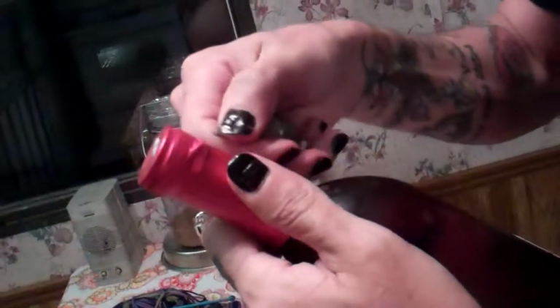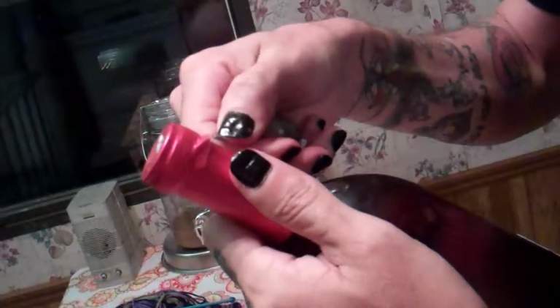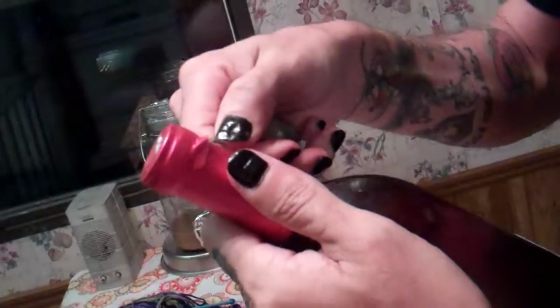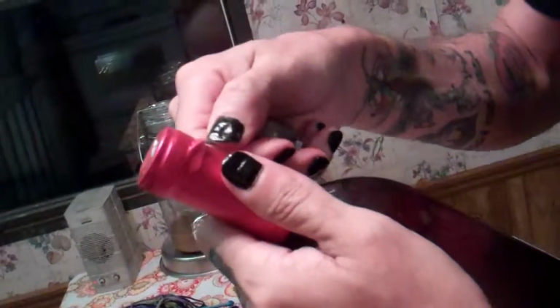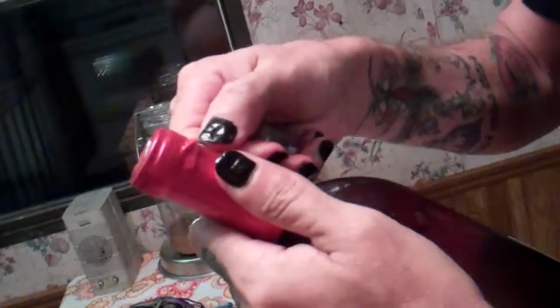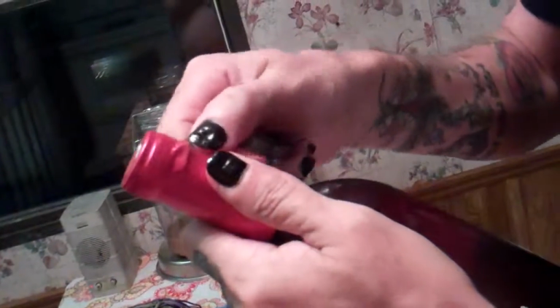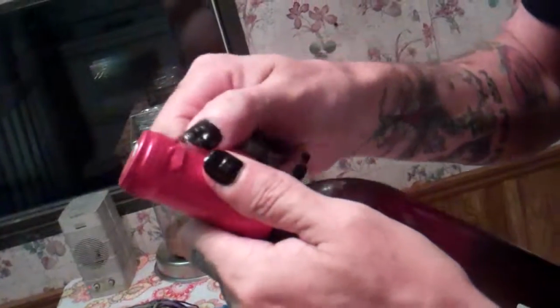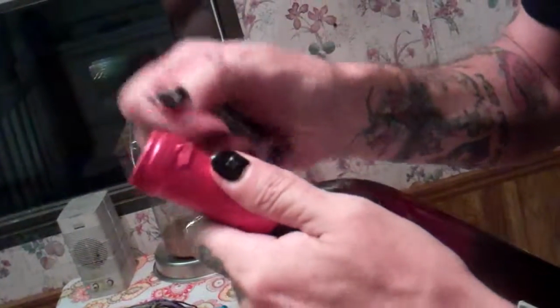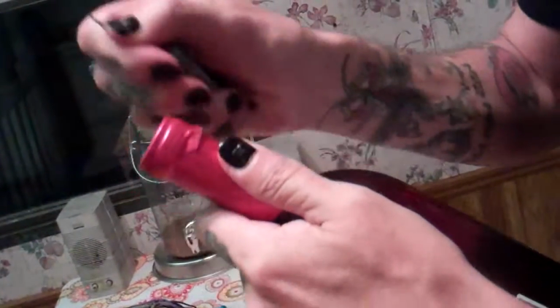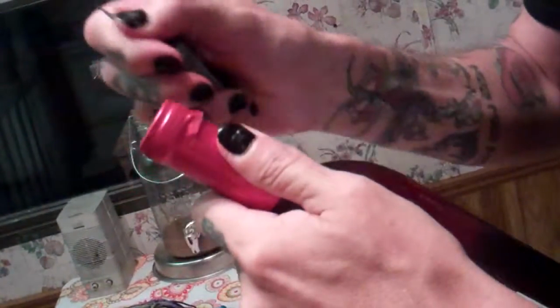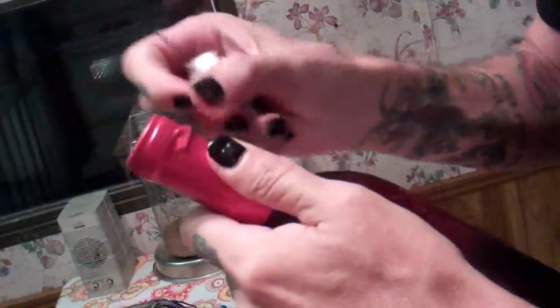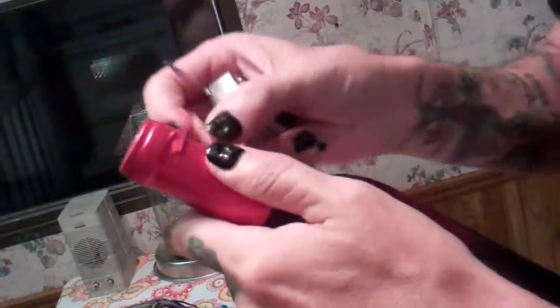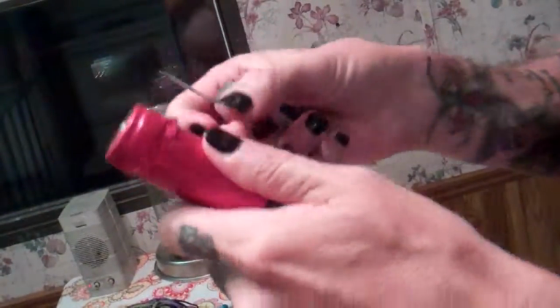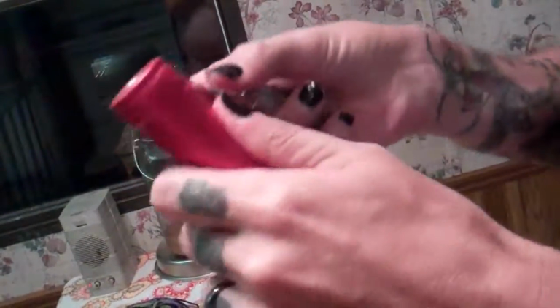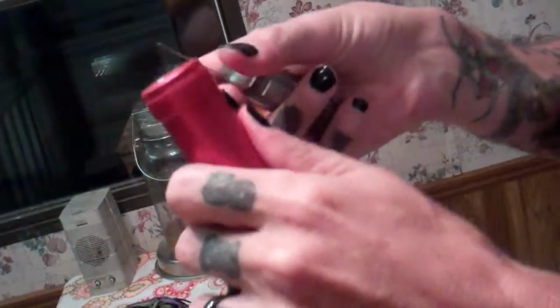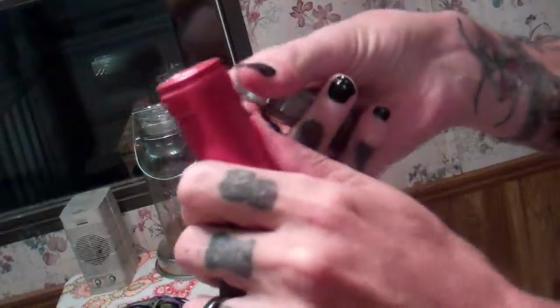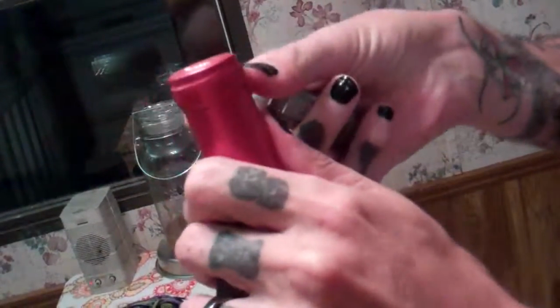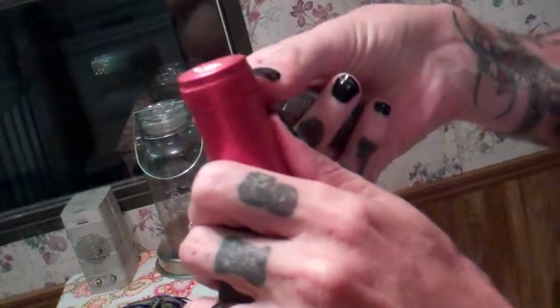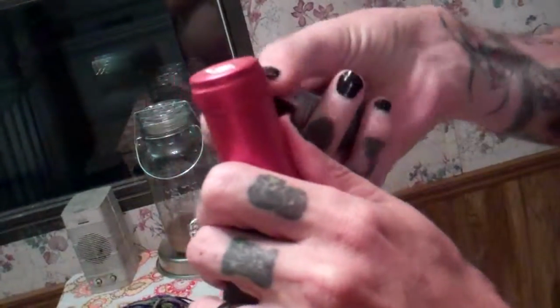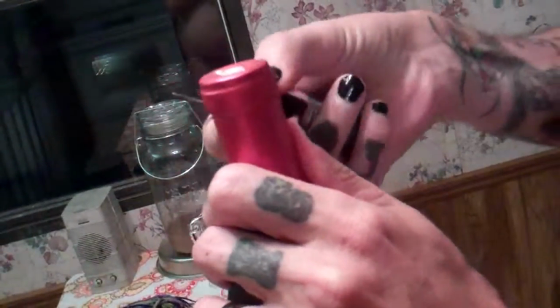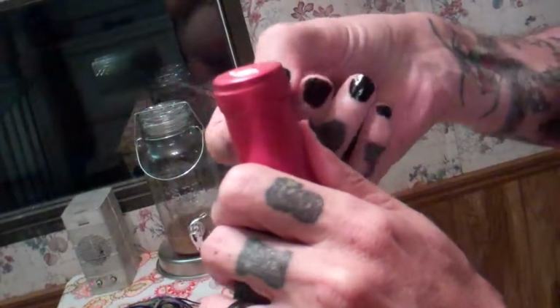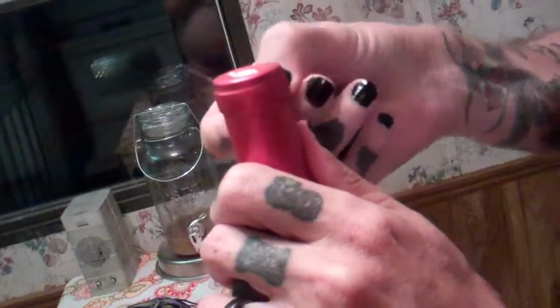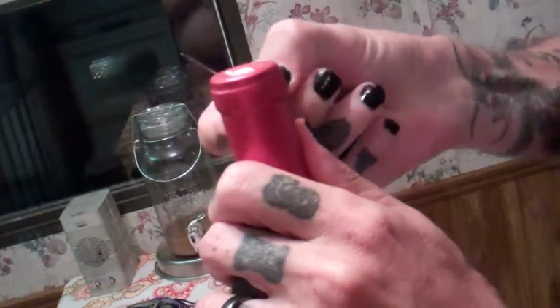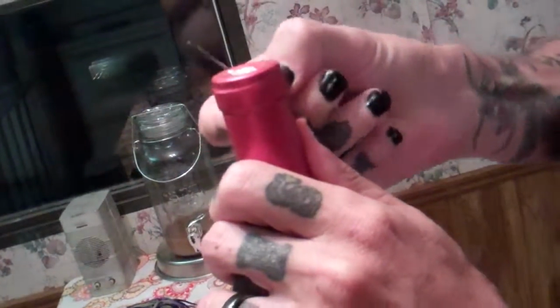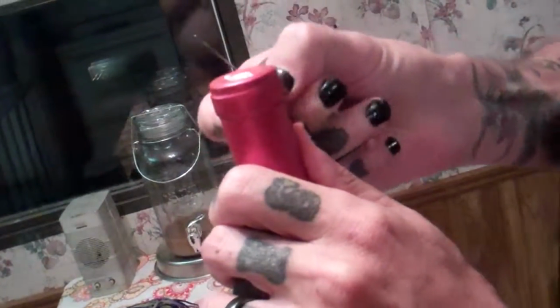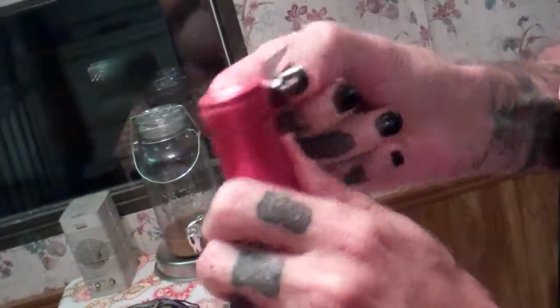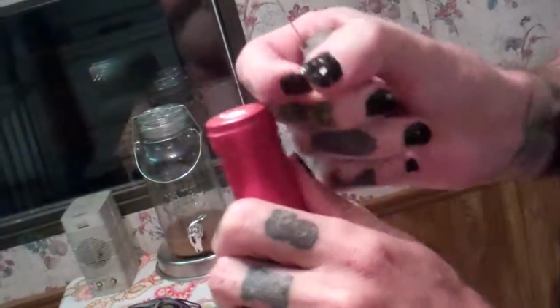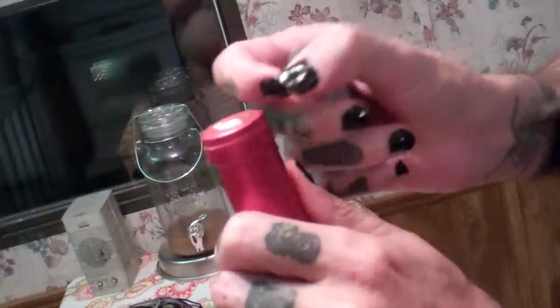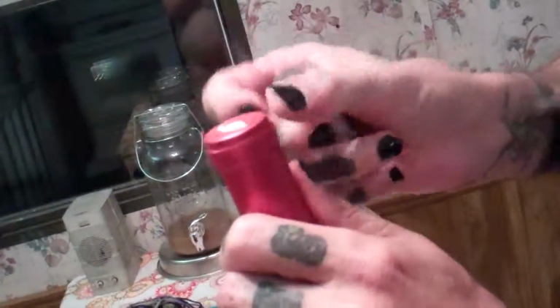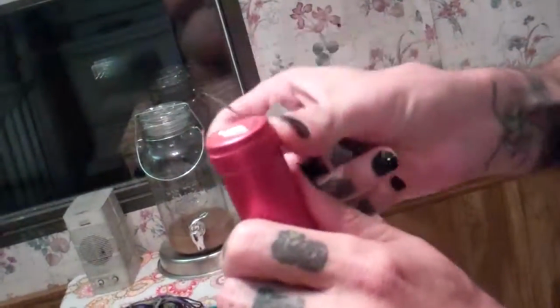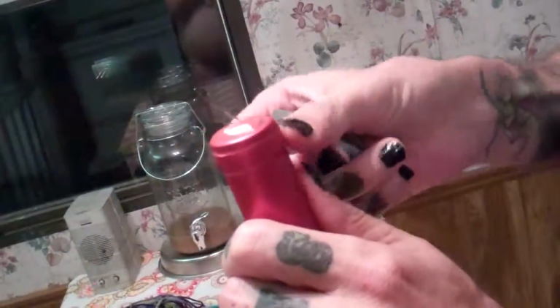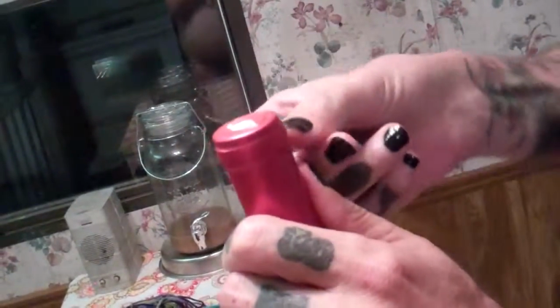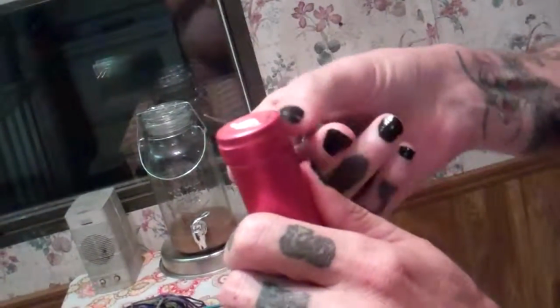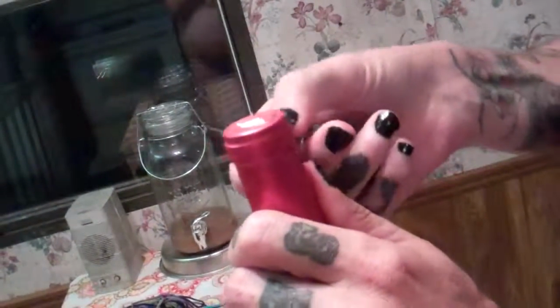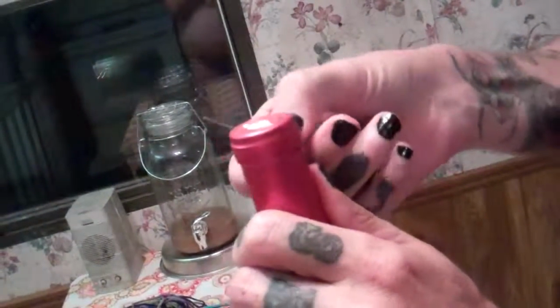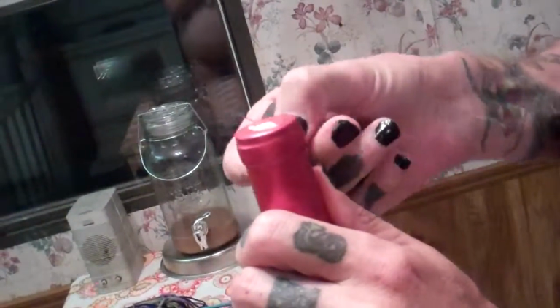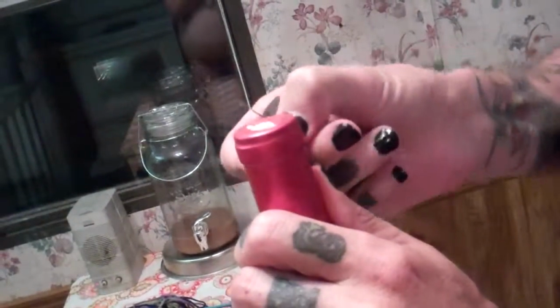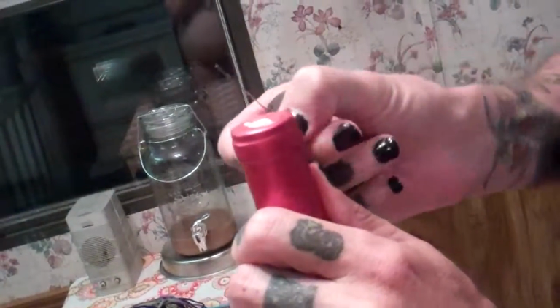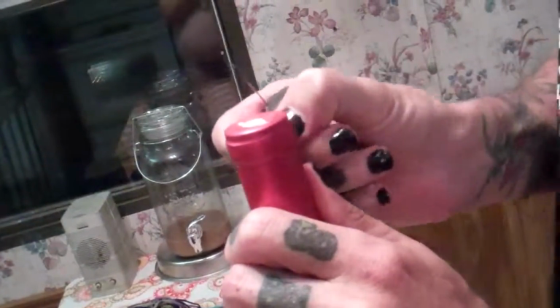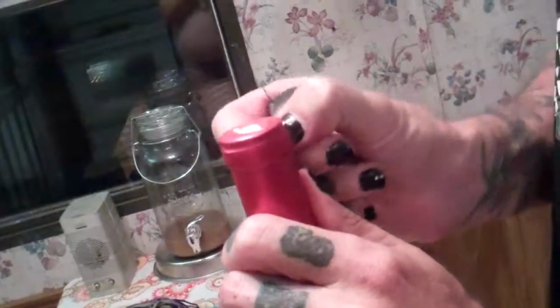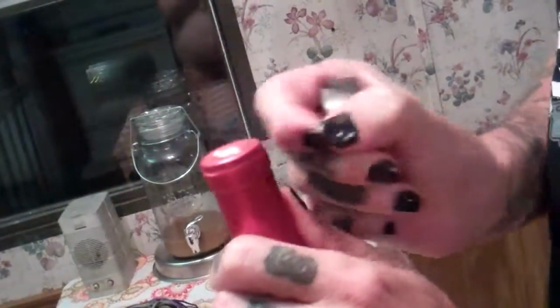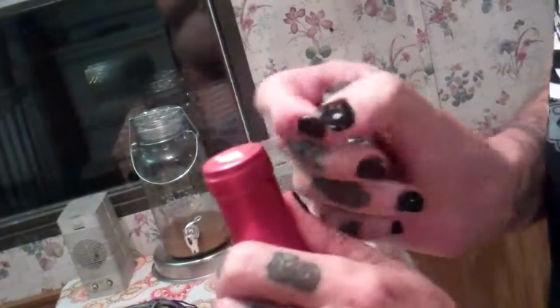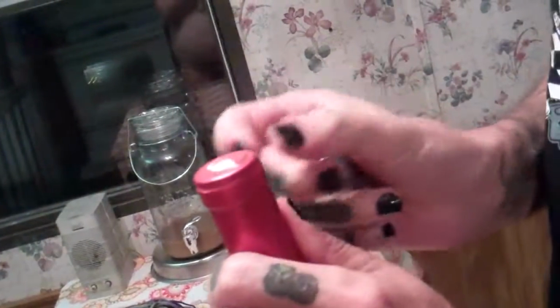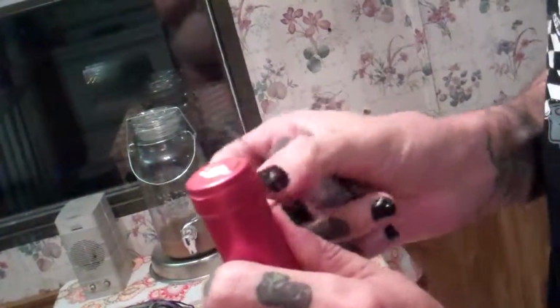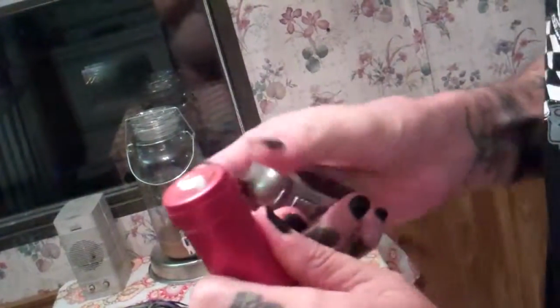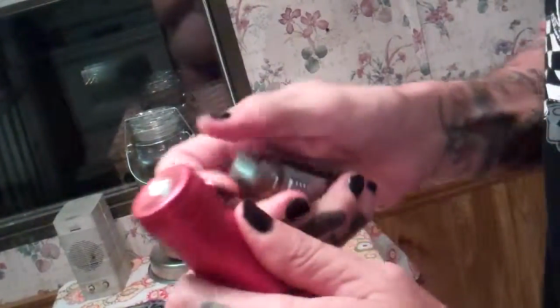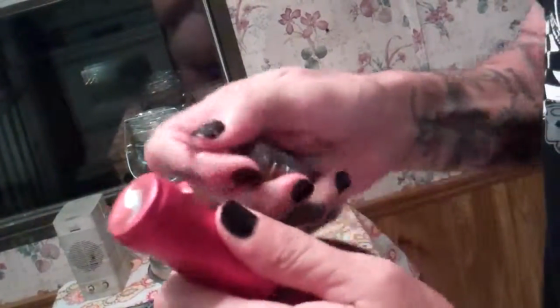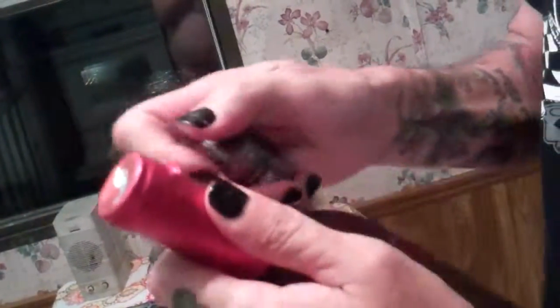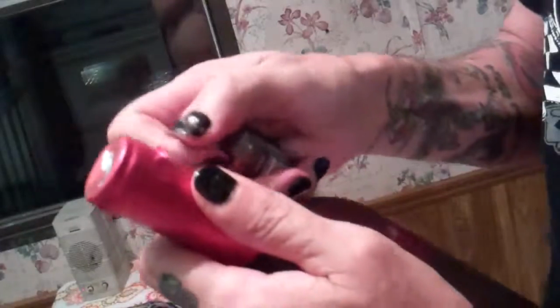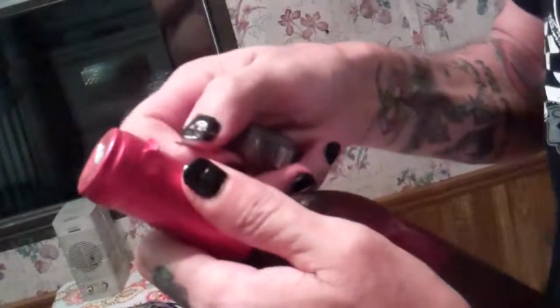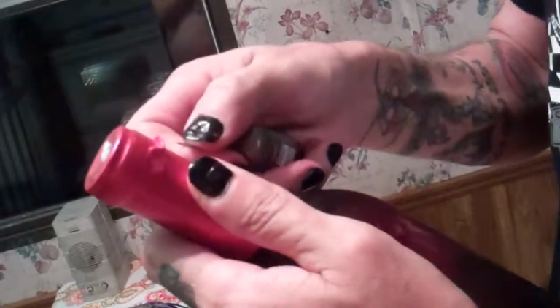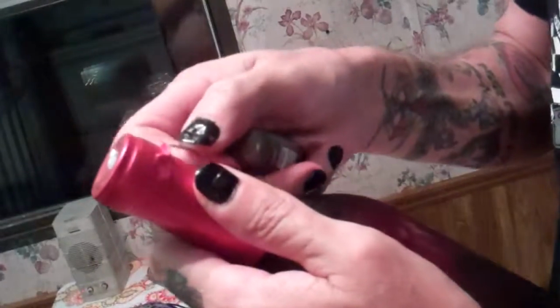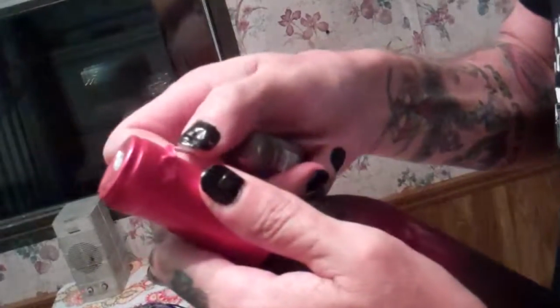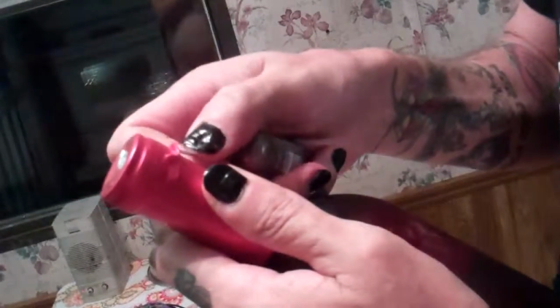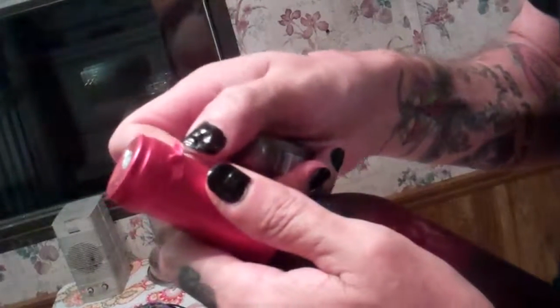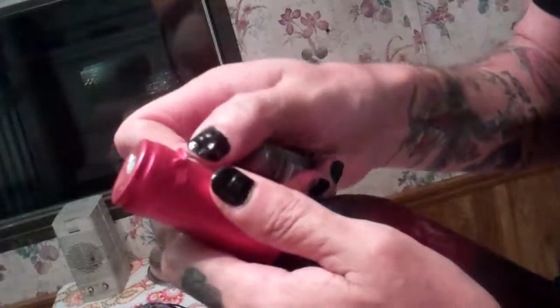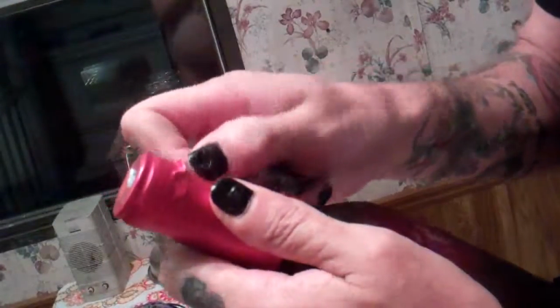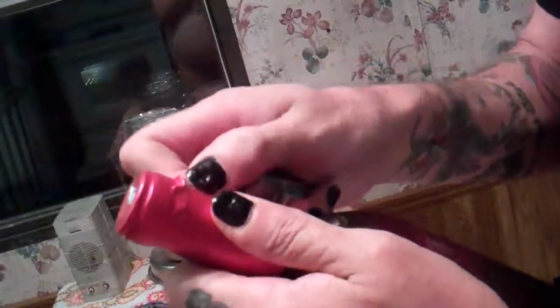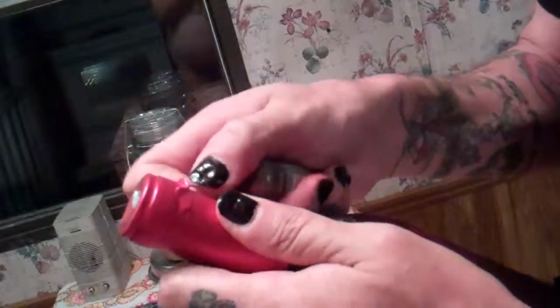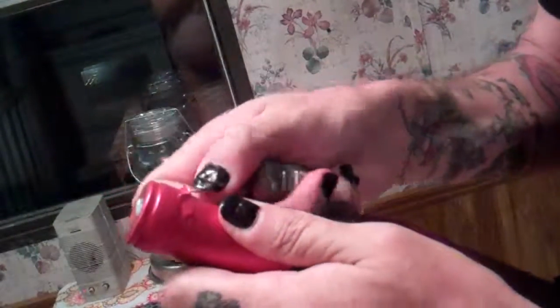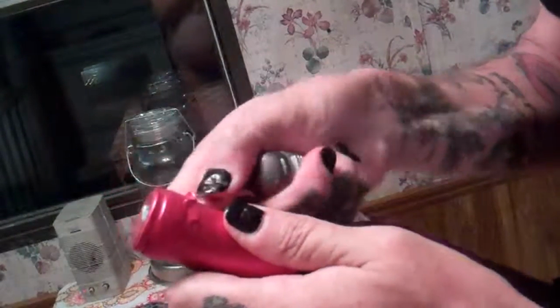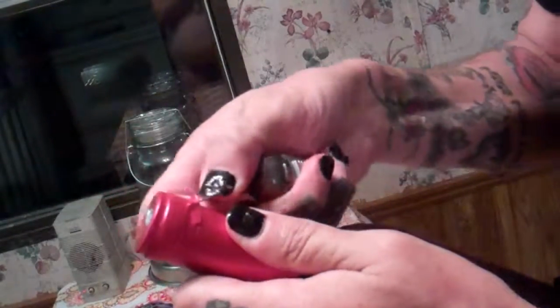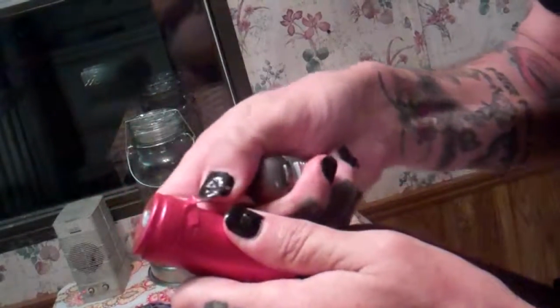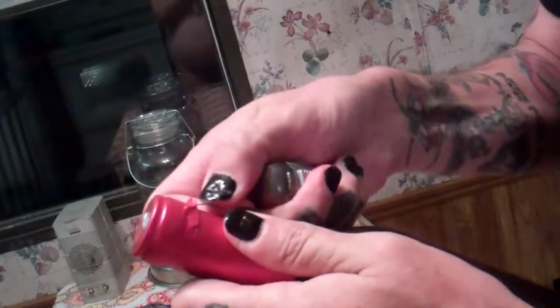It's sharp enough — but not super sharp.